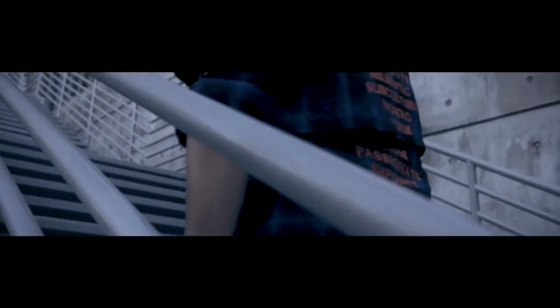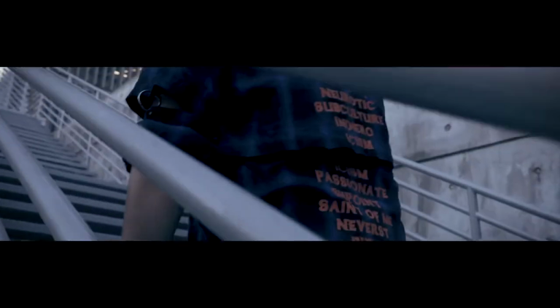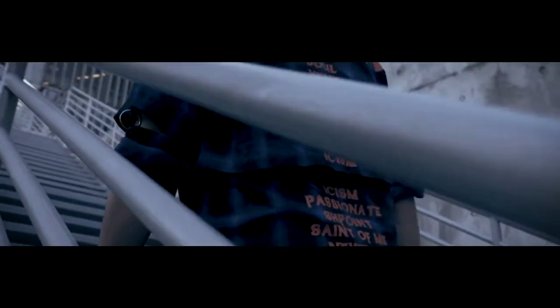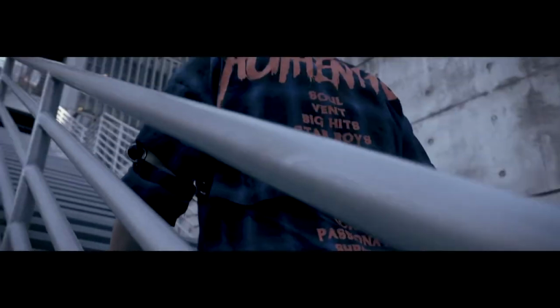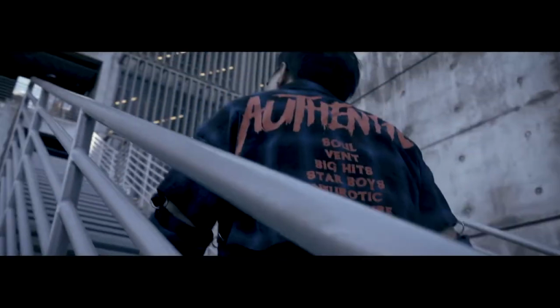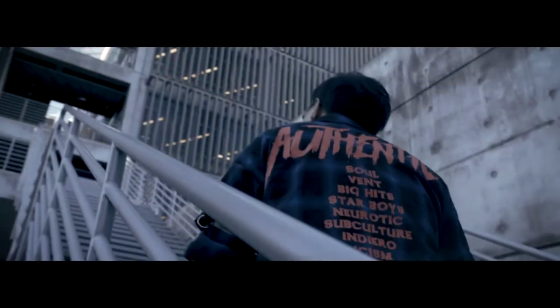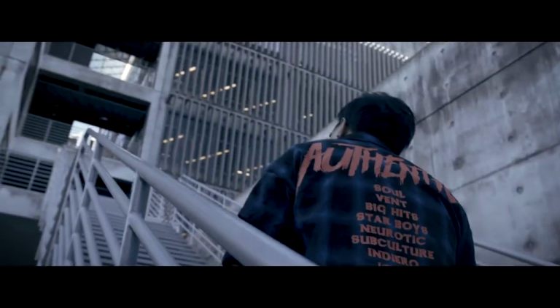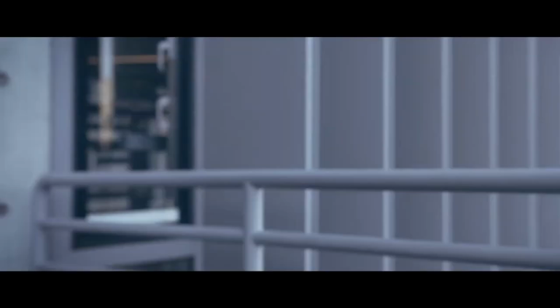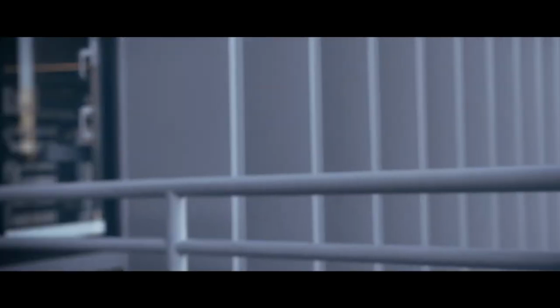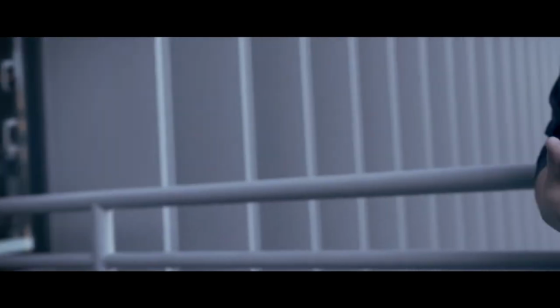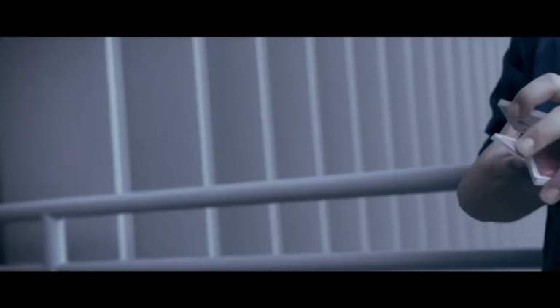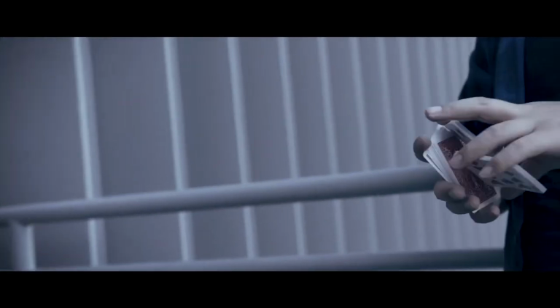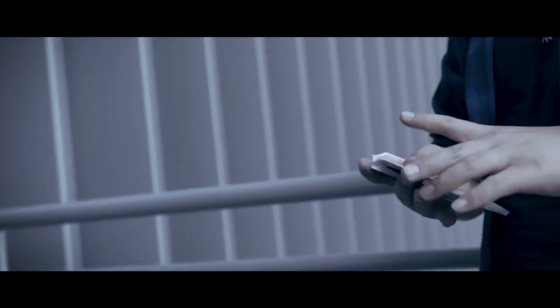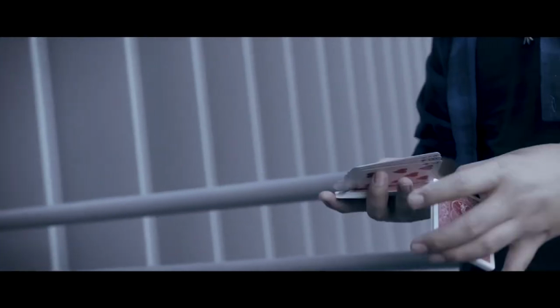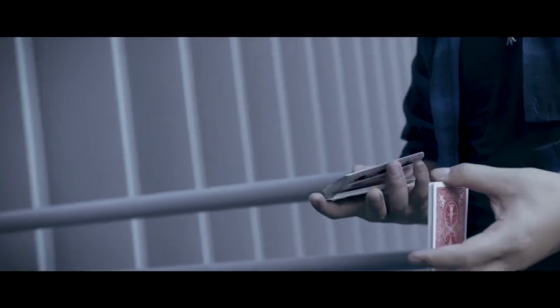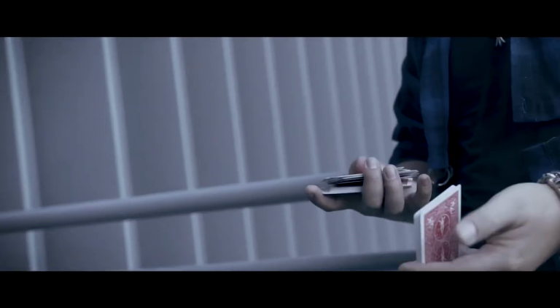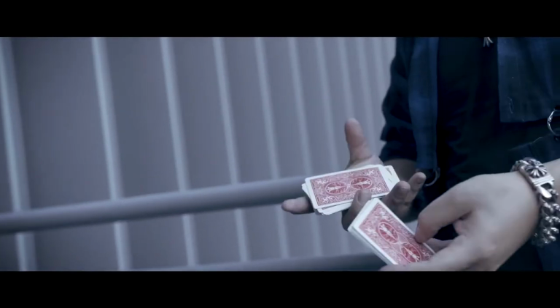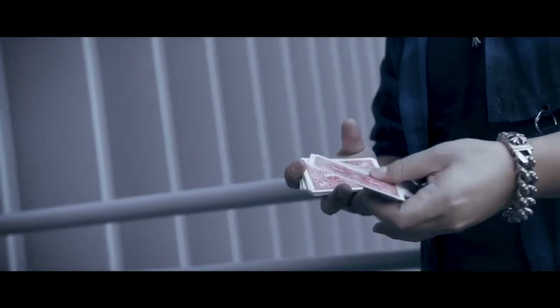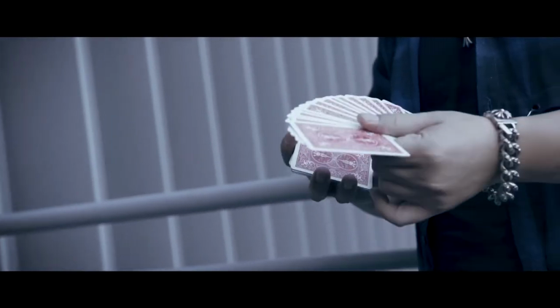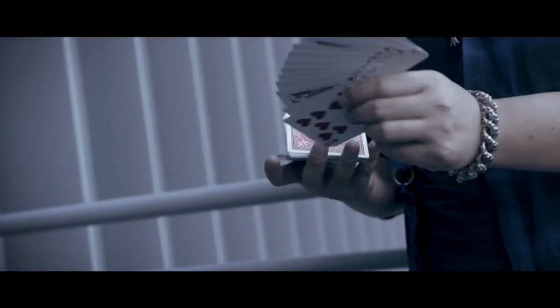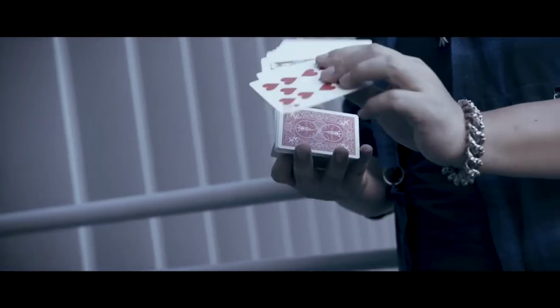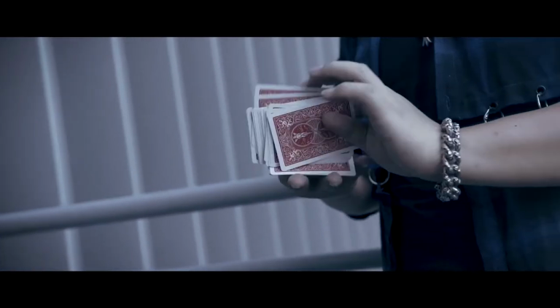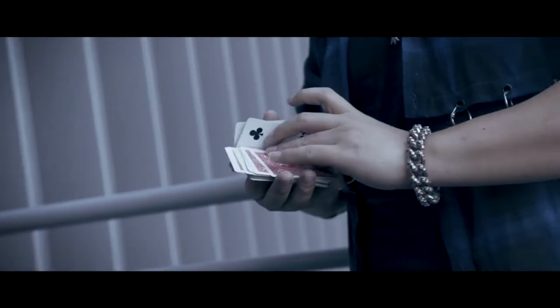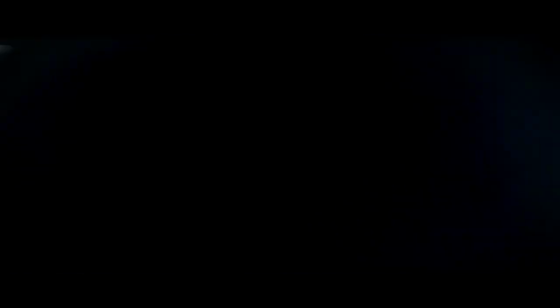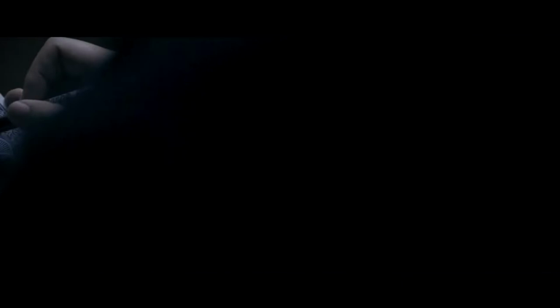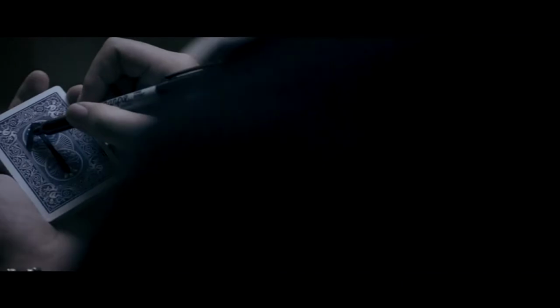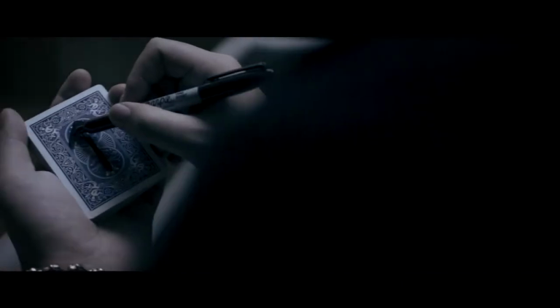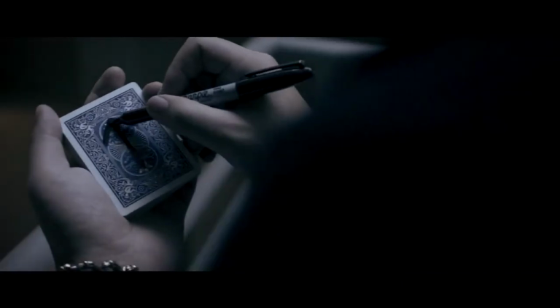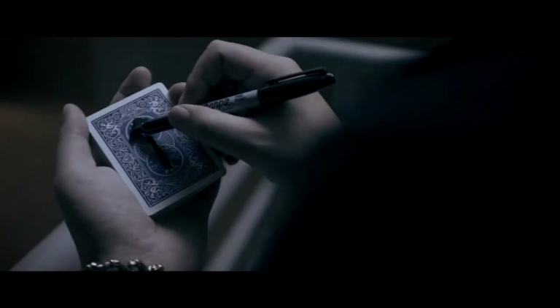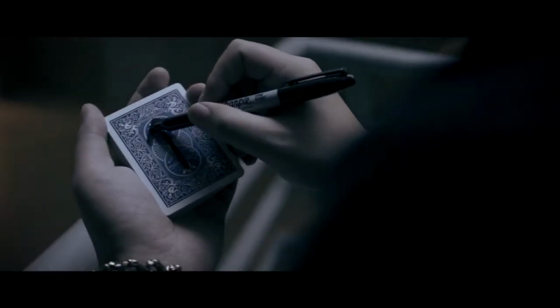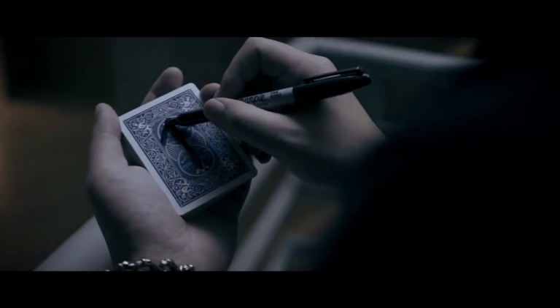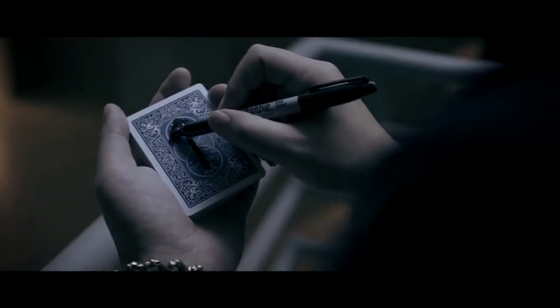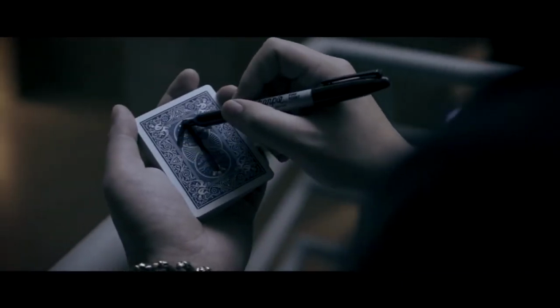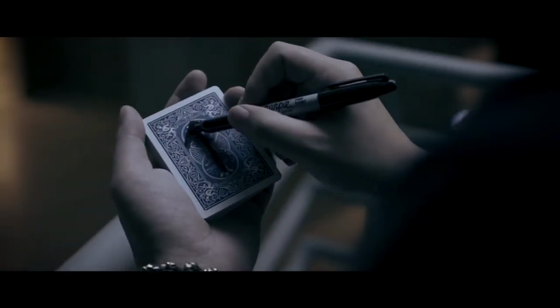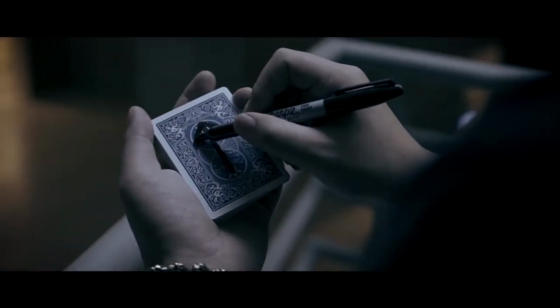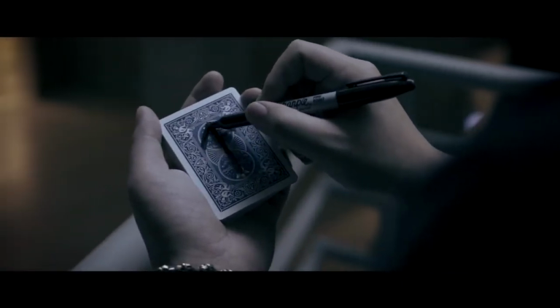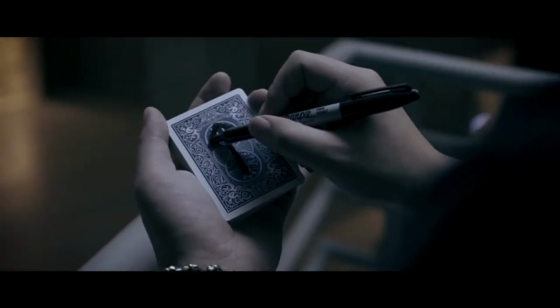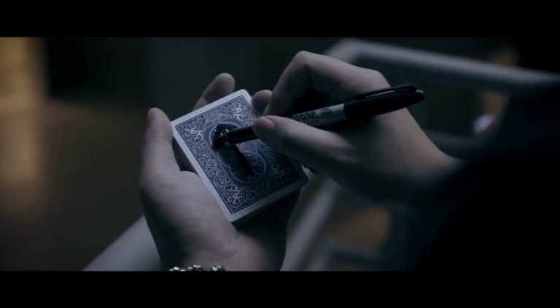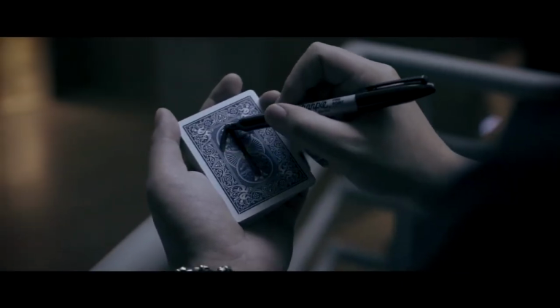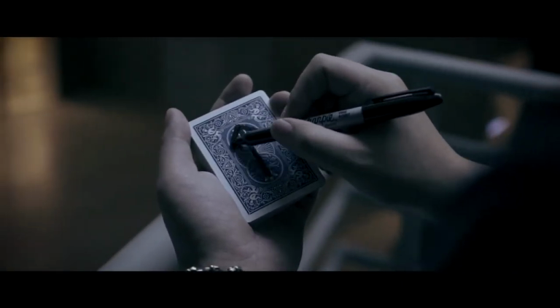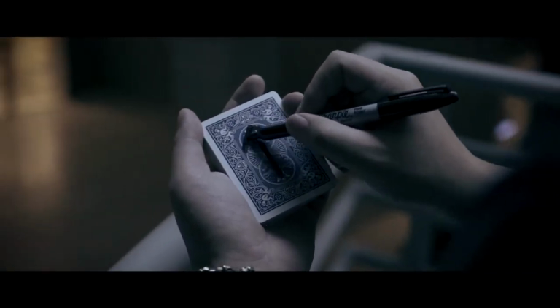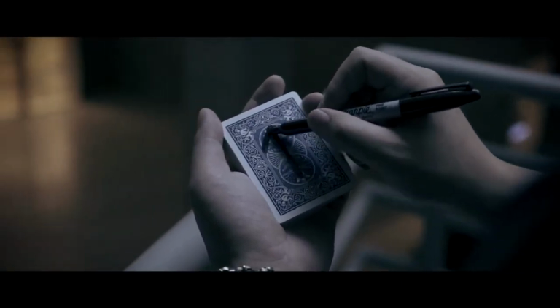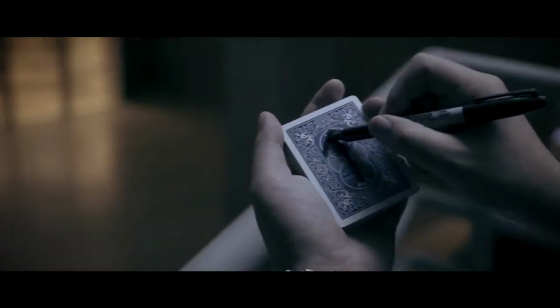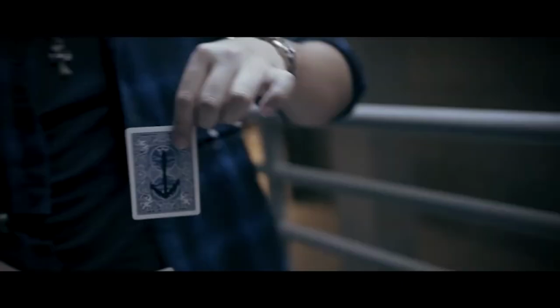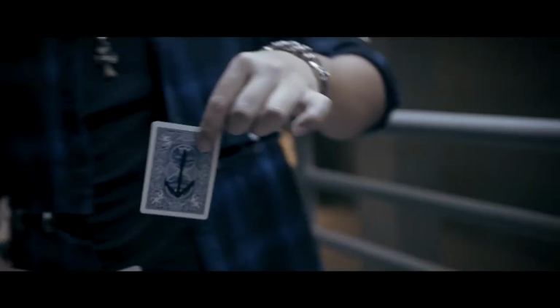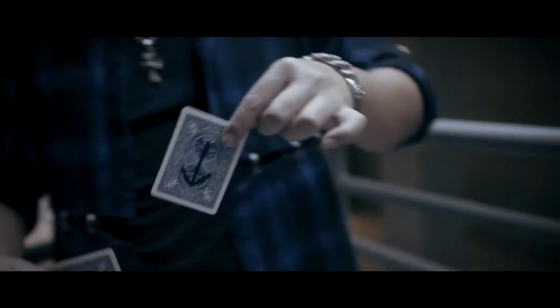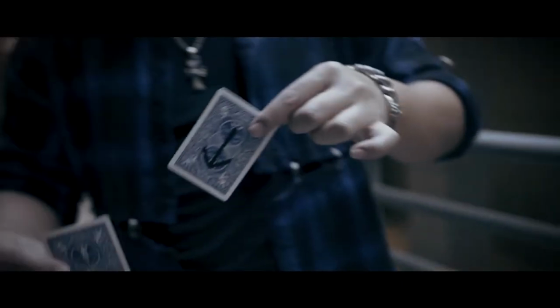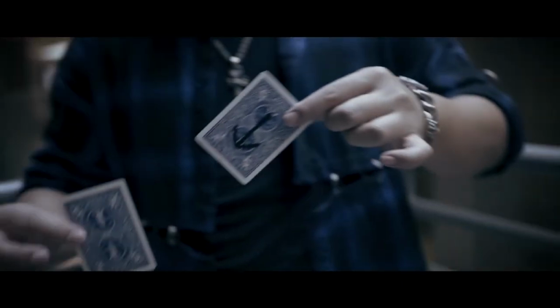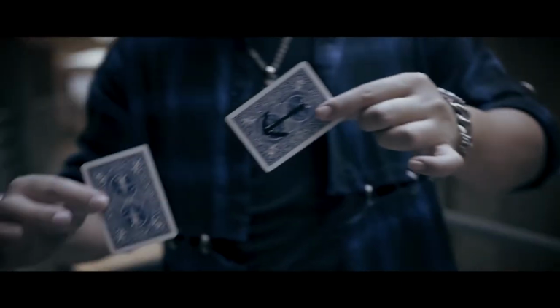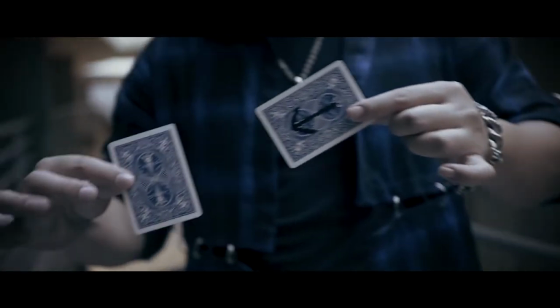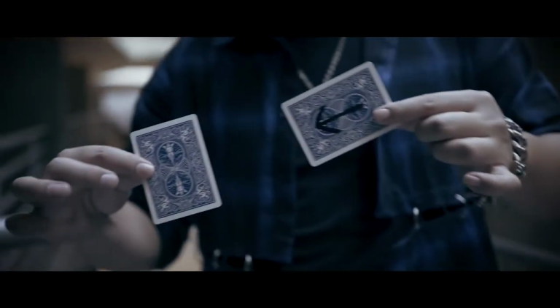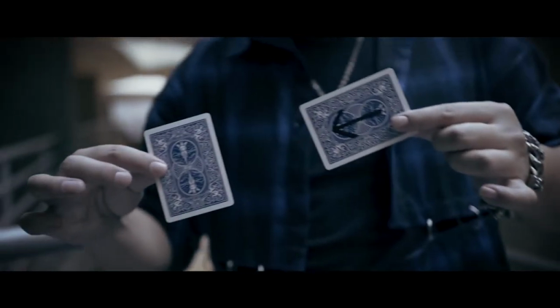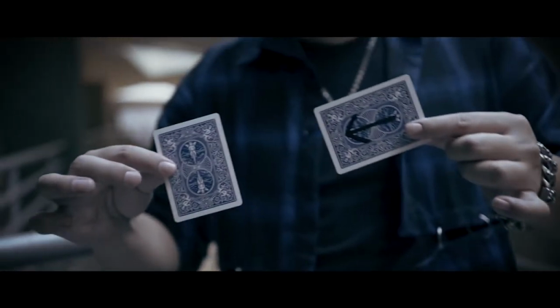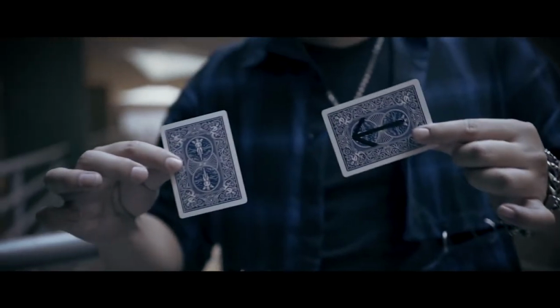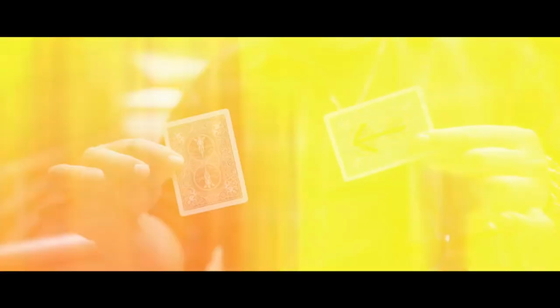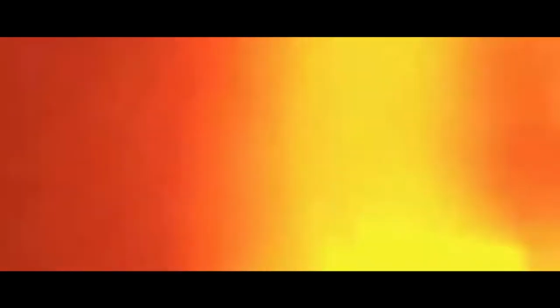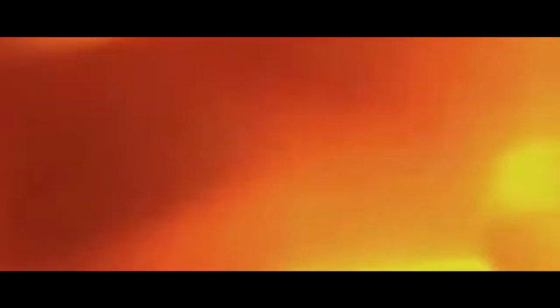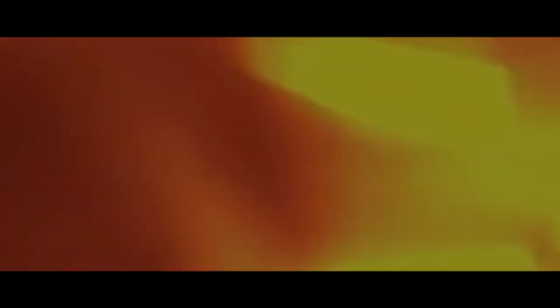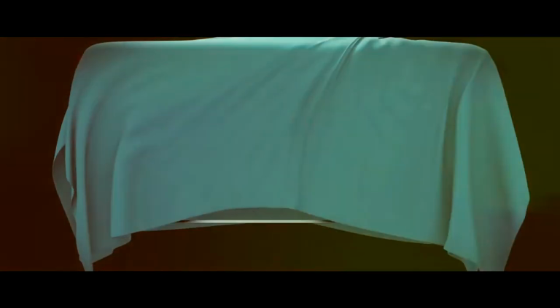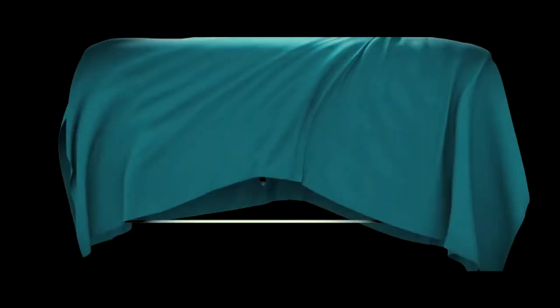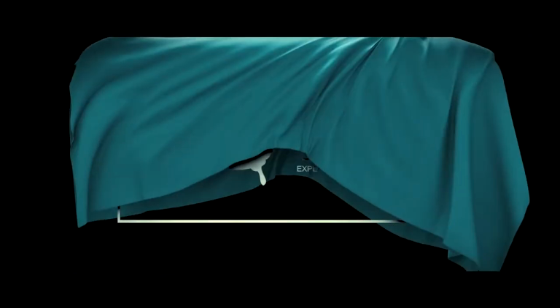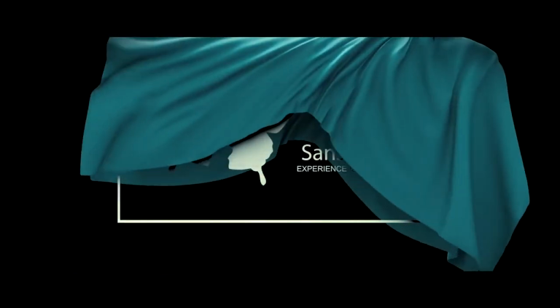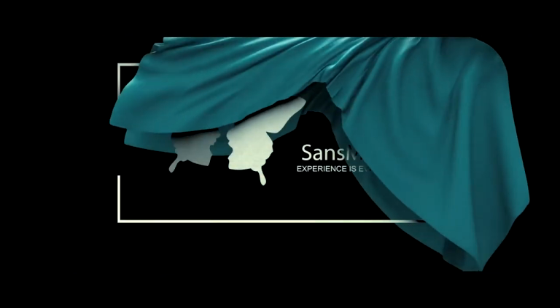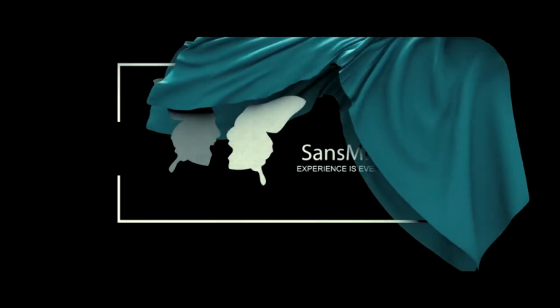Usually, magic effects are most powerful with a presentation. But there are some exceptions. Arrow is one of those exceptions.